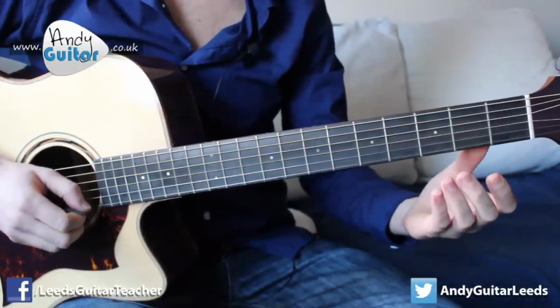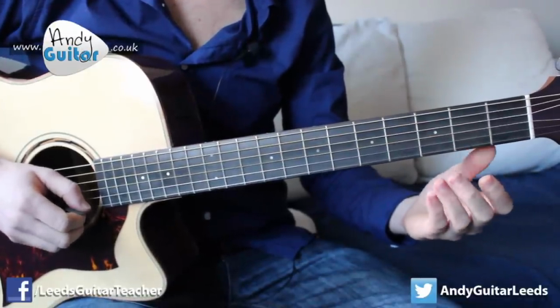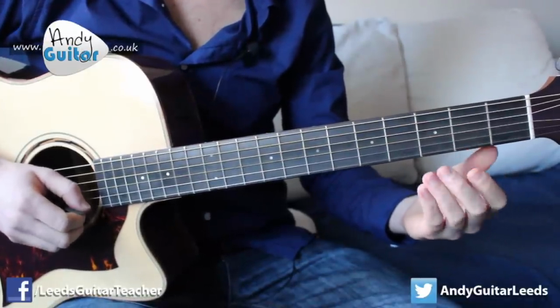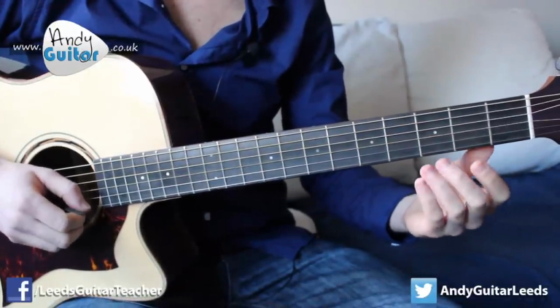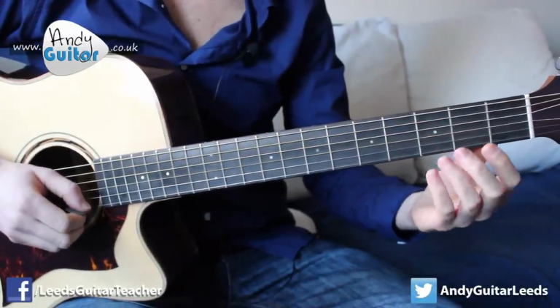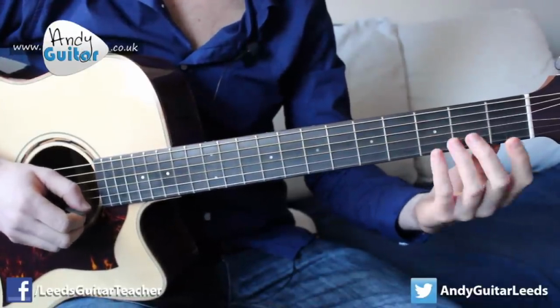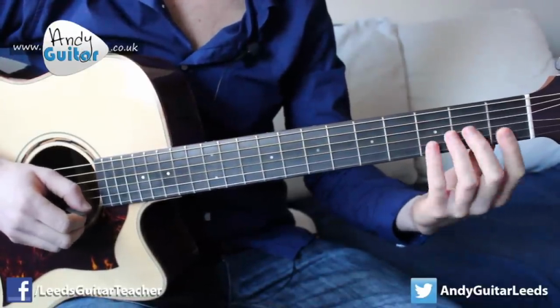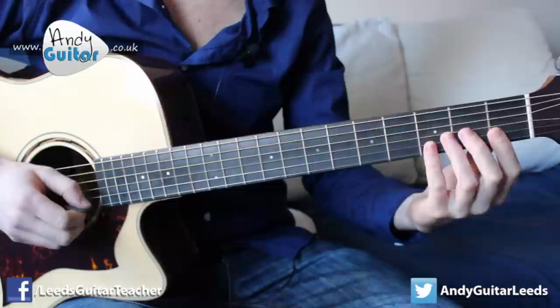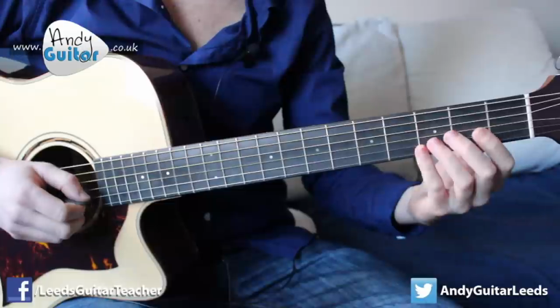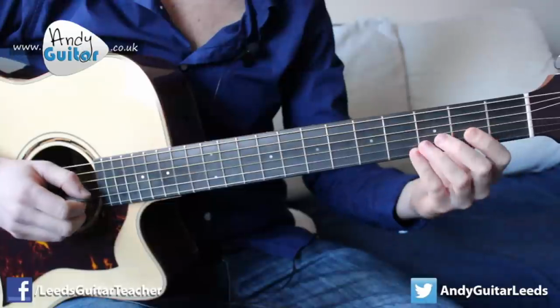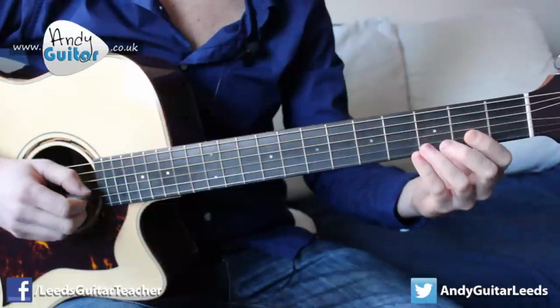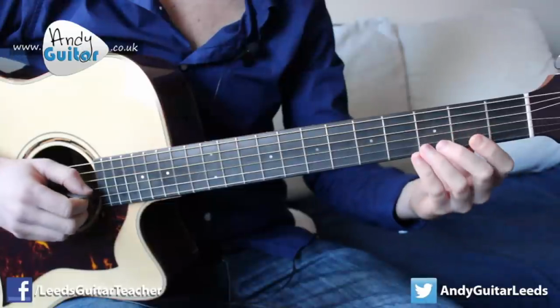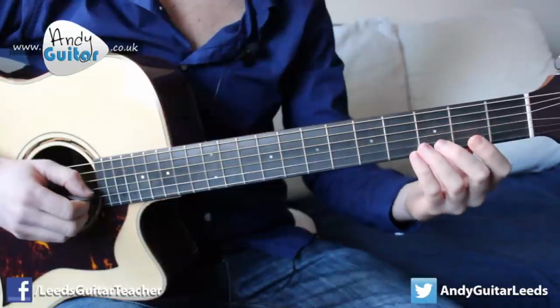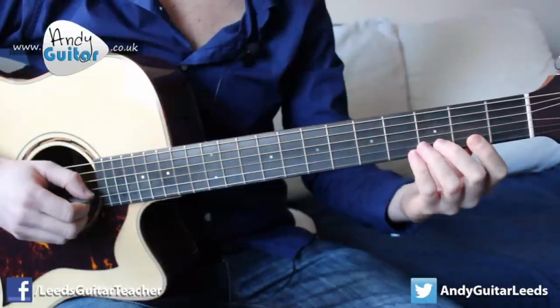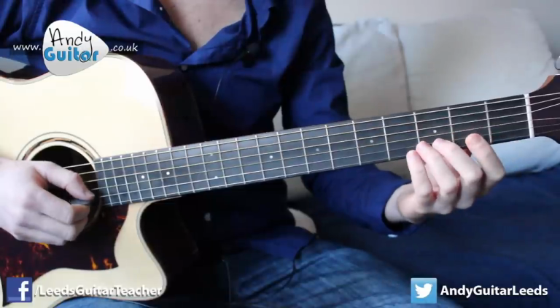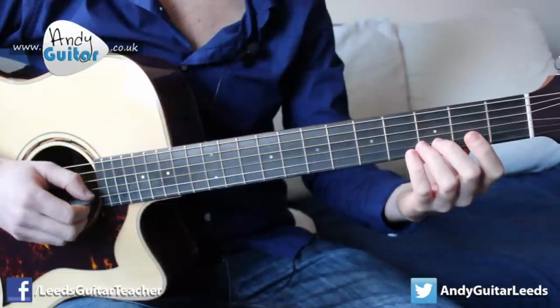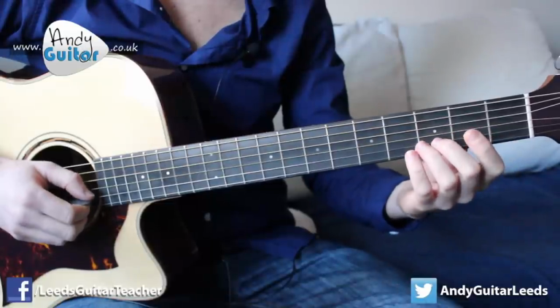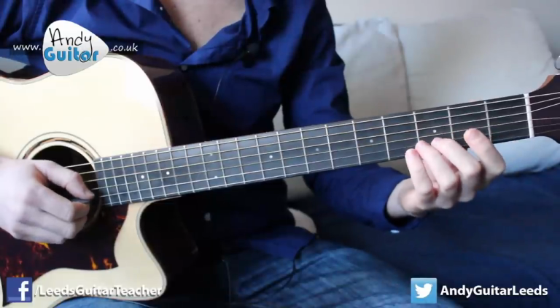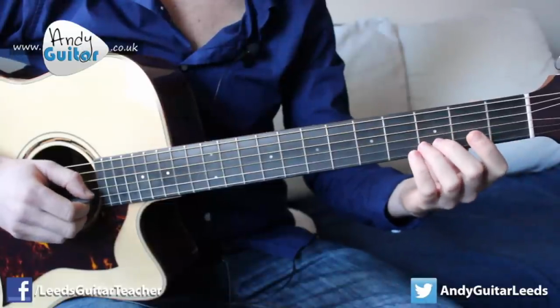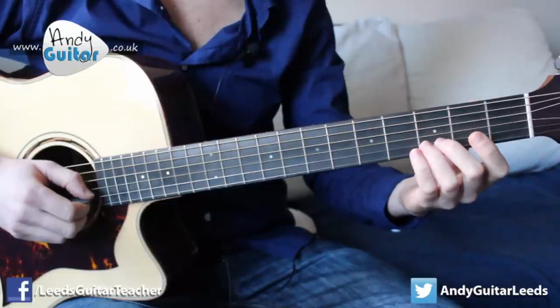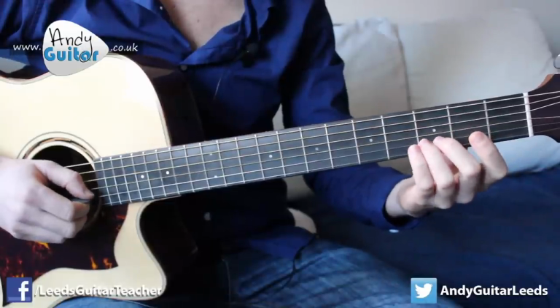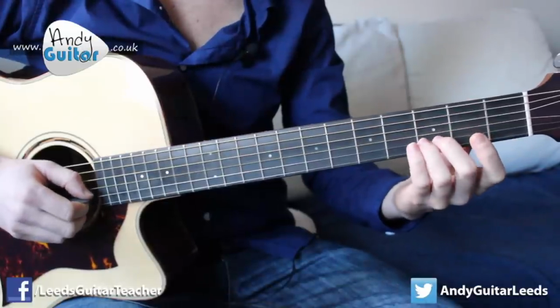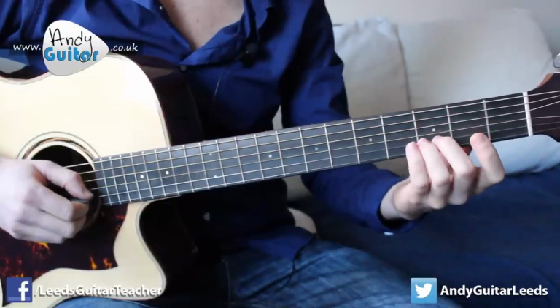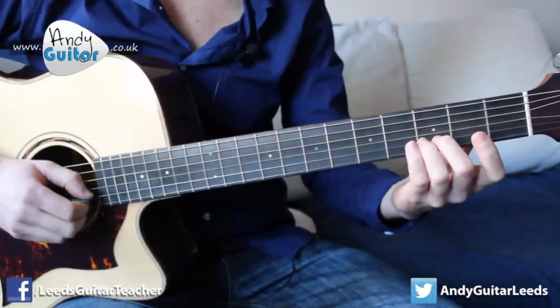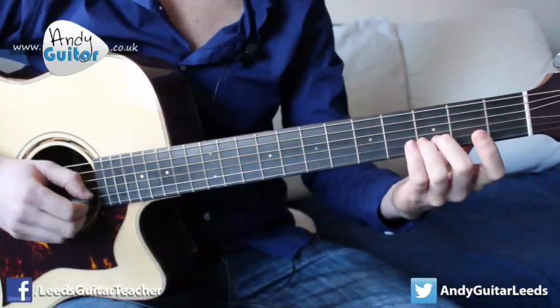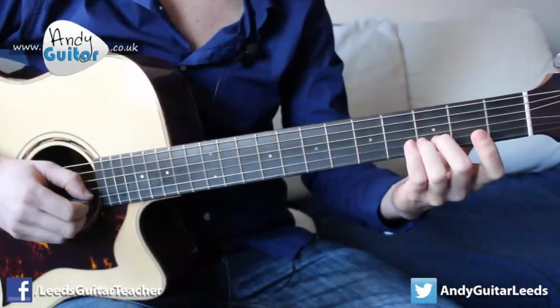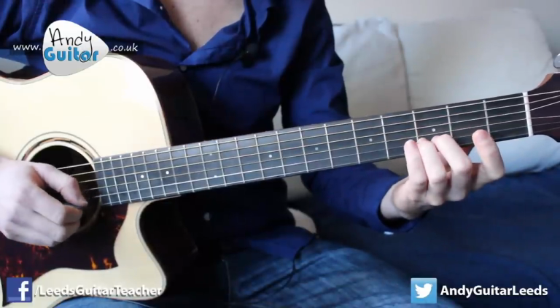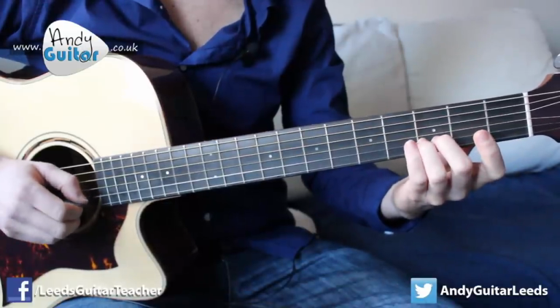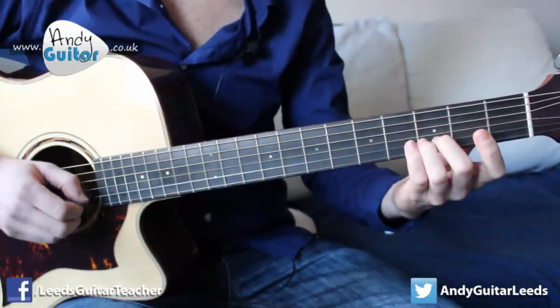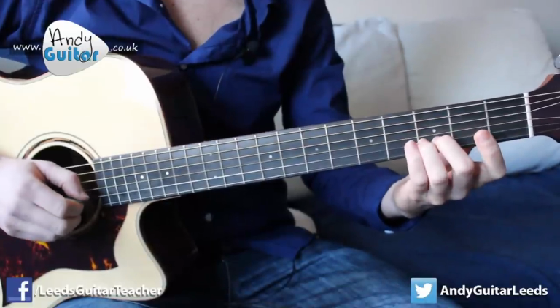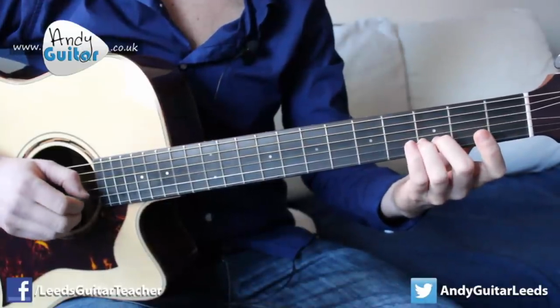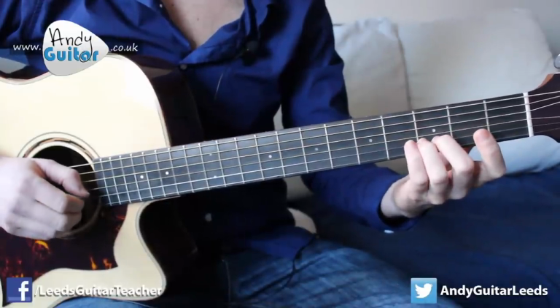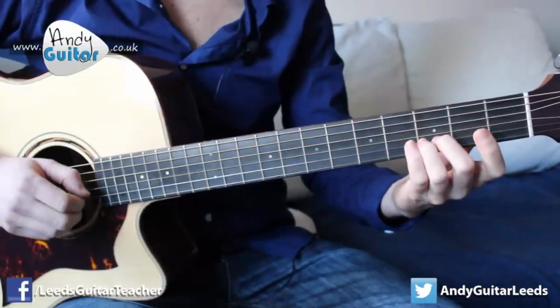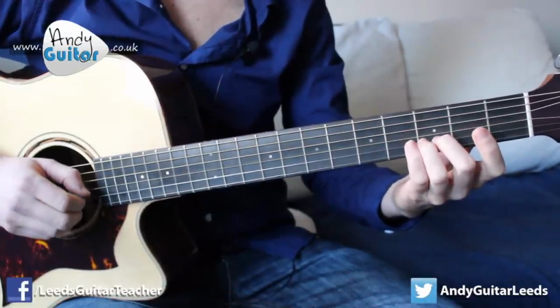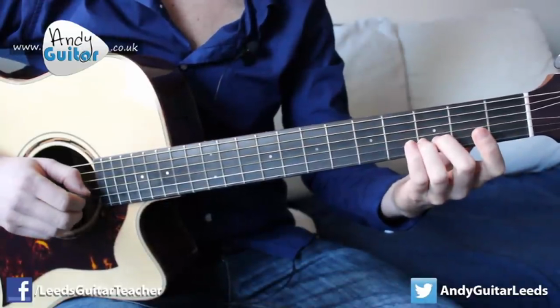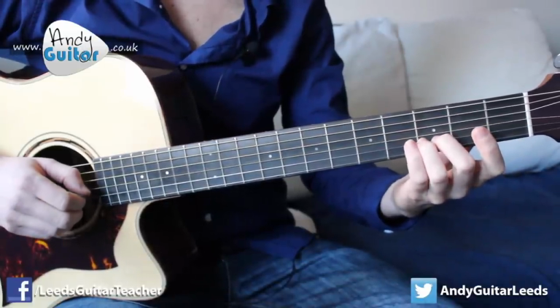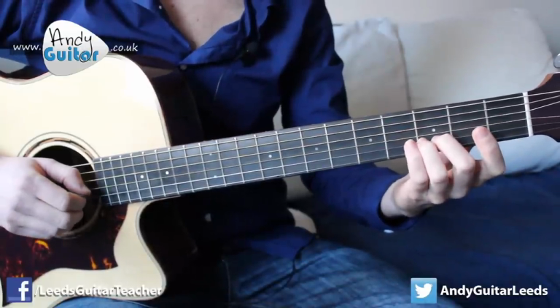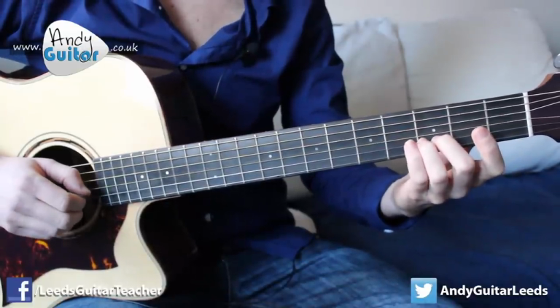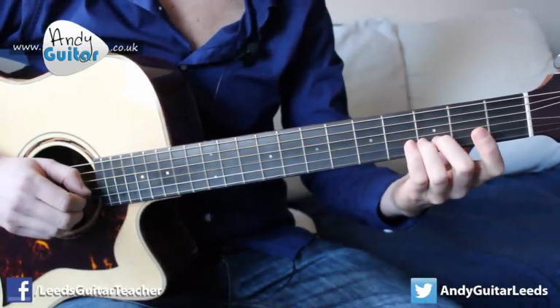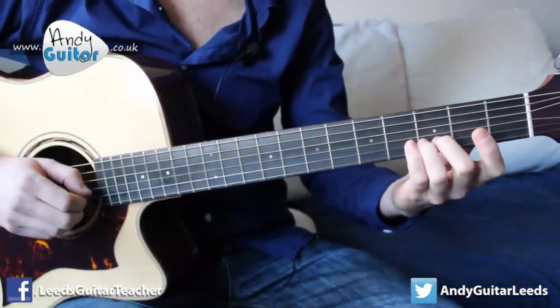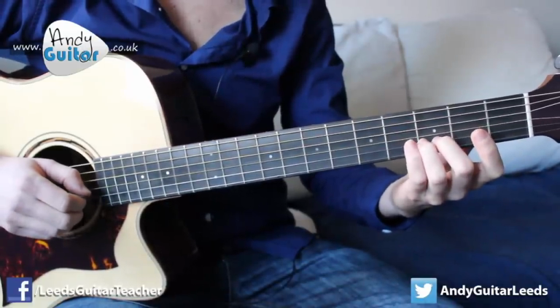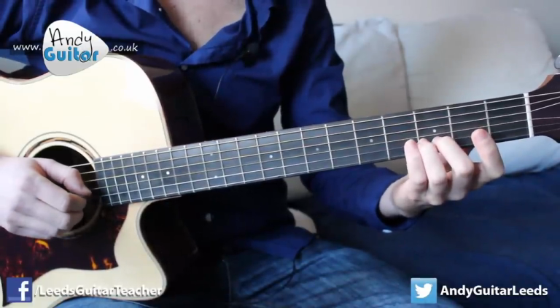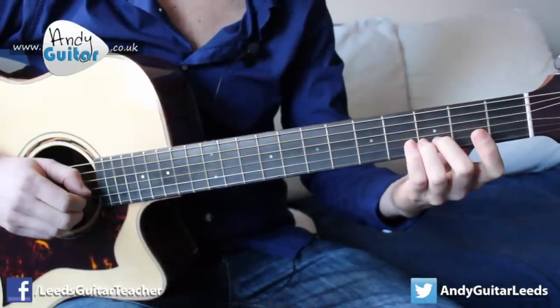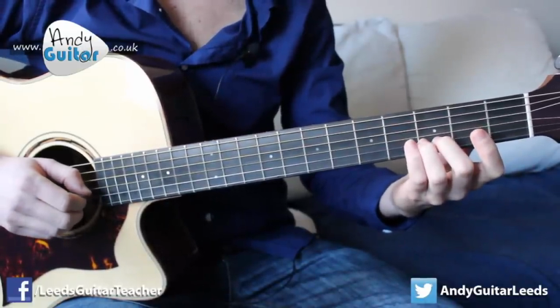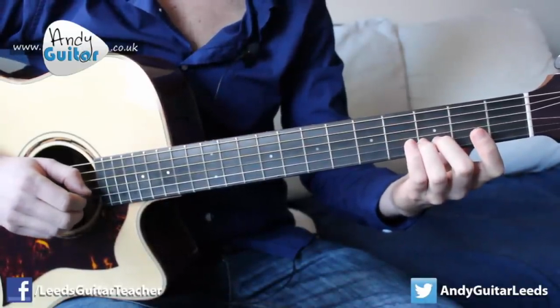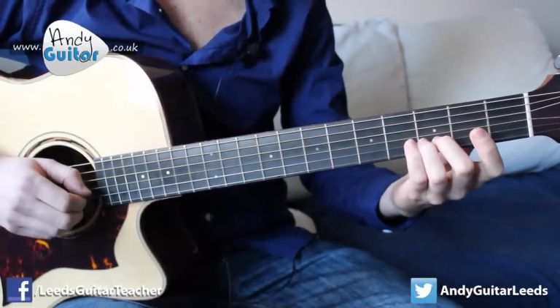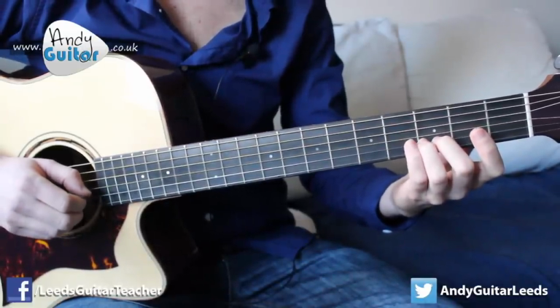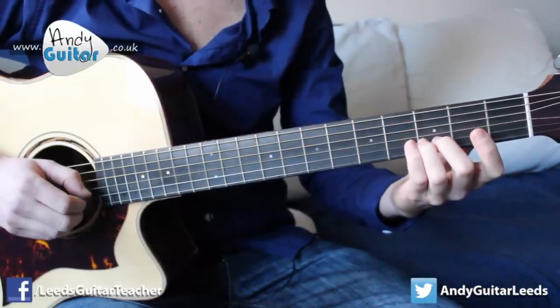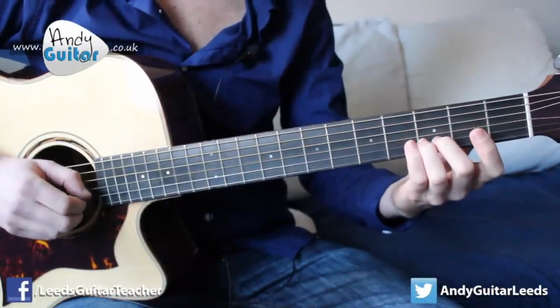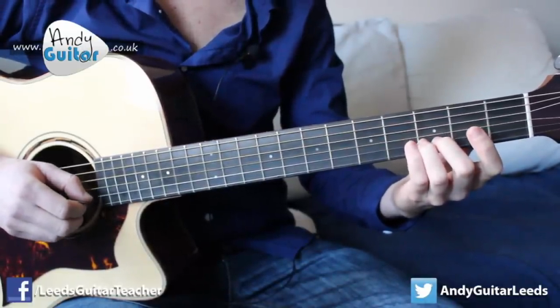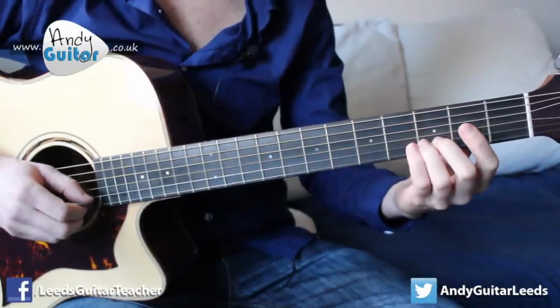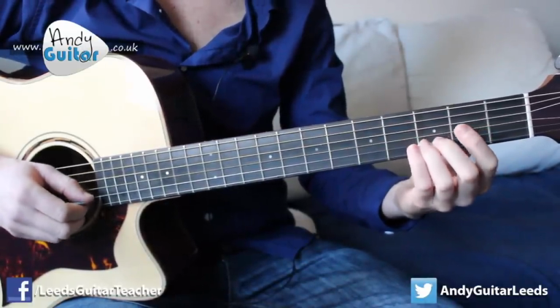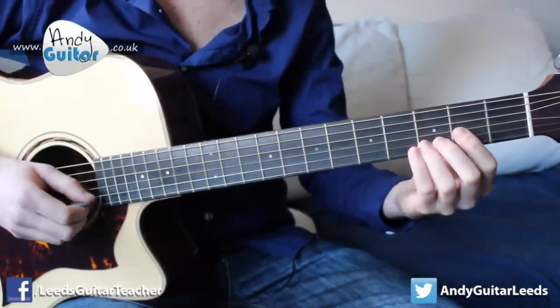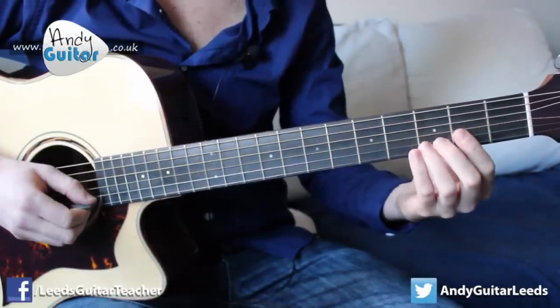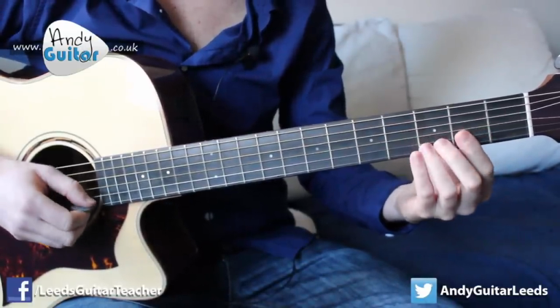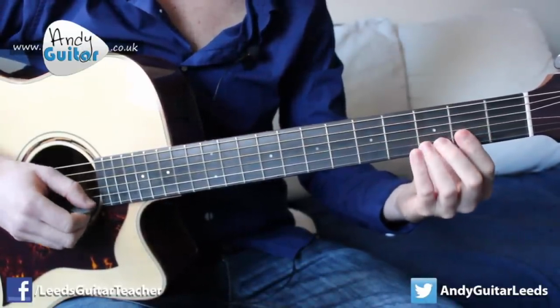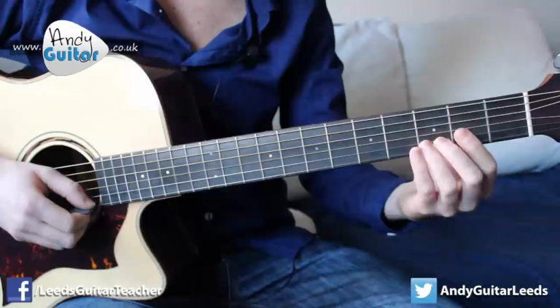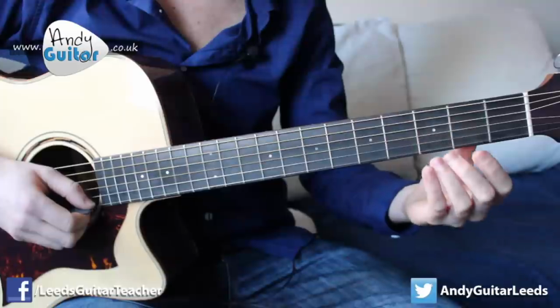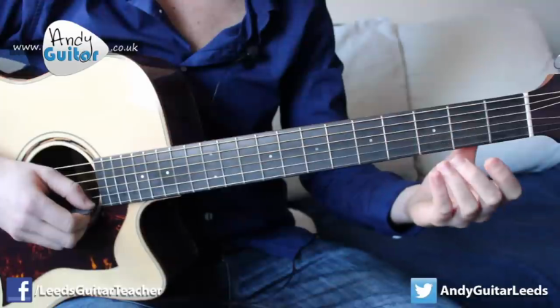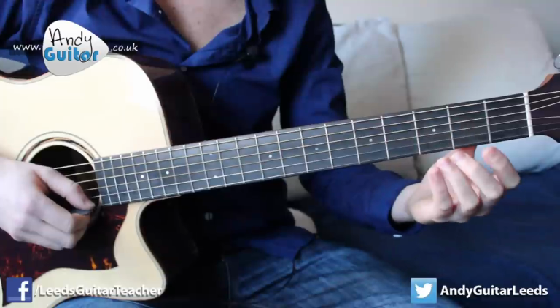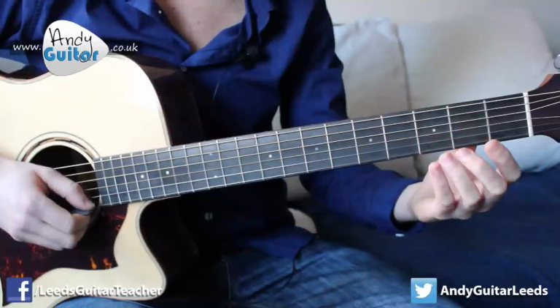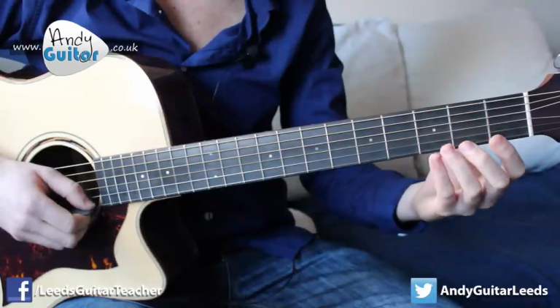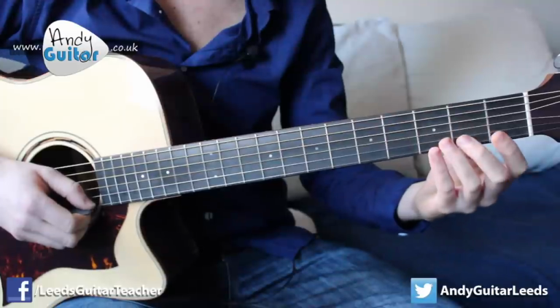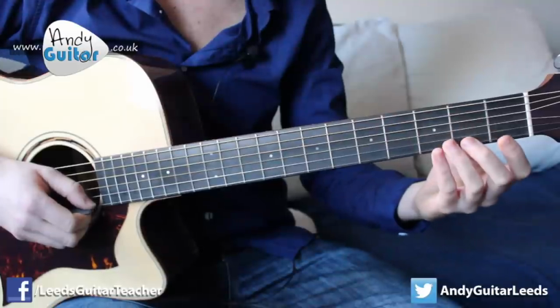Back on yourself: one, zero. So: open, open, one, three, three, one, zero. And then we continue to walk down those first five notes. Third — this is on the B string — and that's the end of our first section.